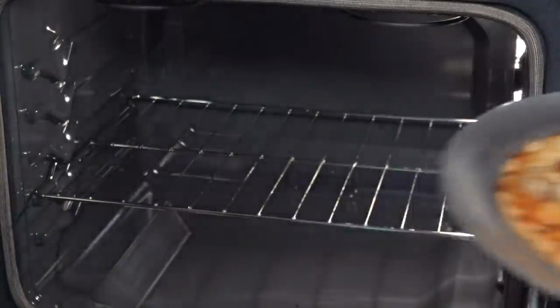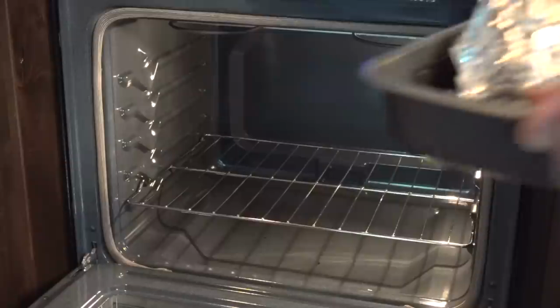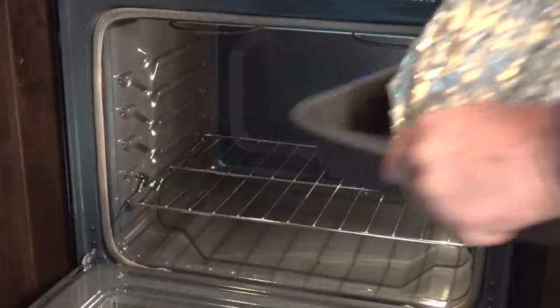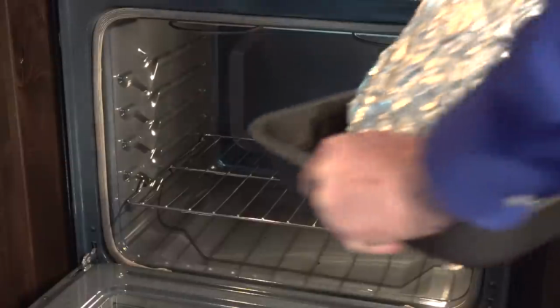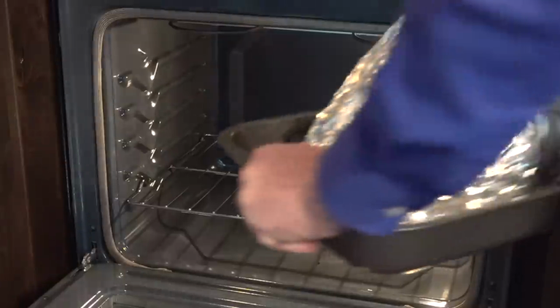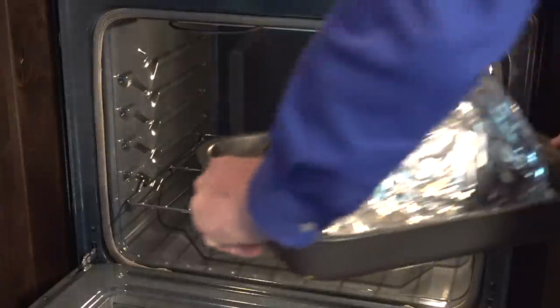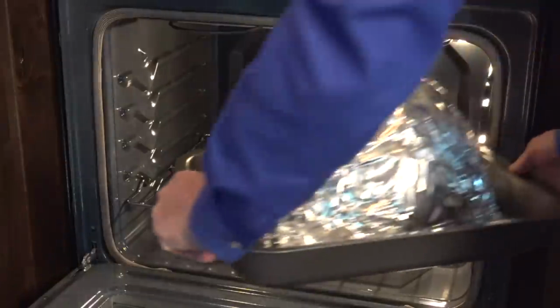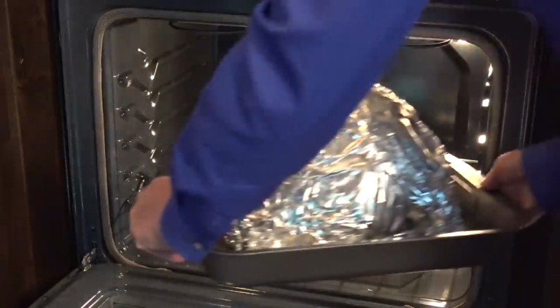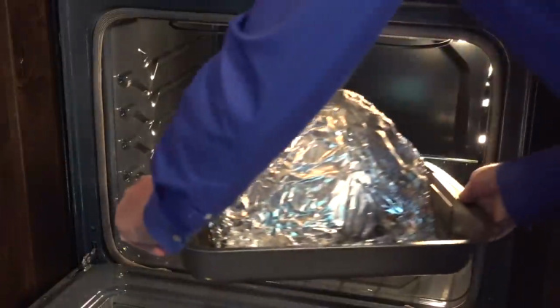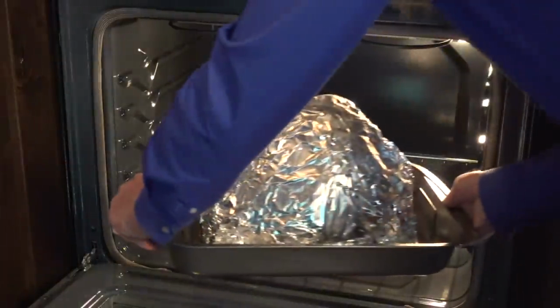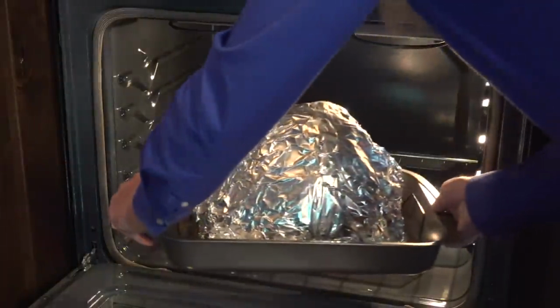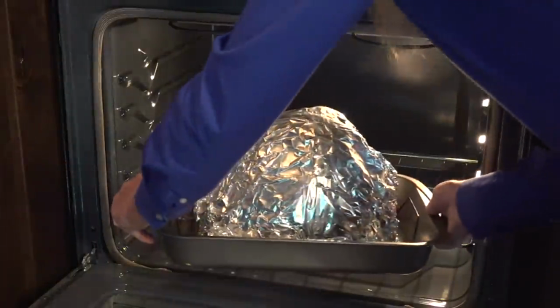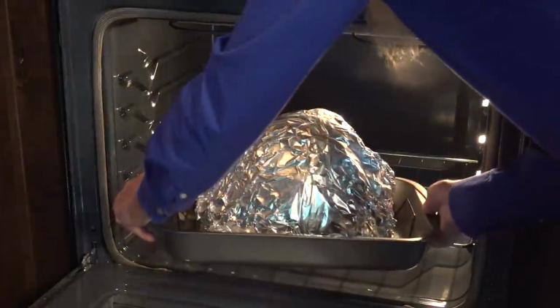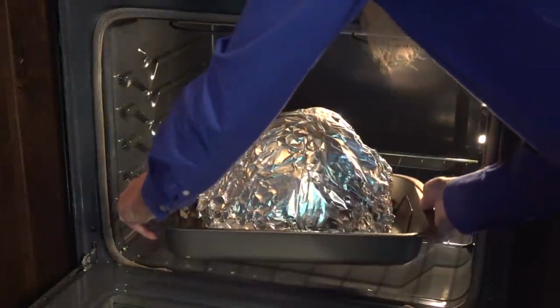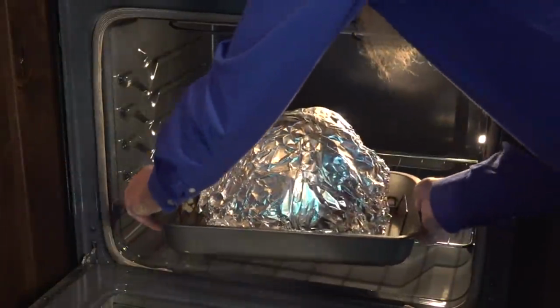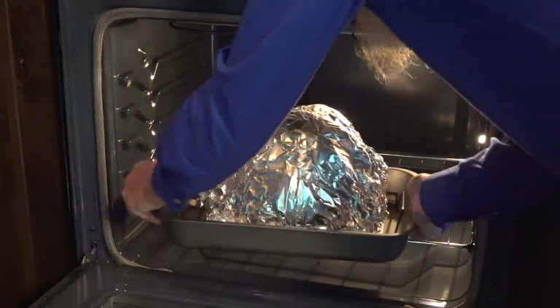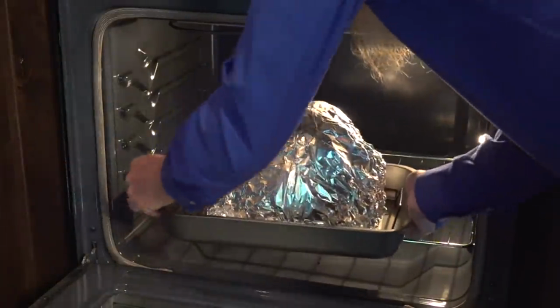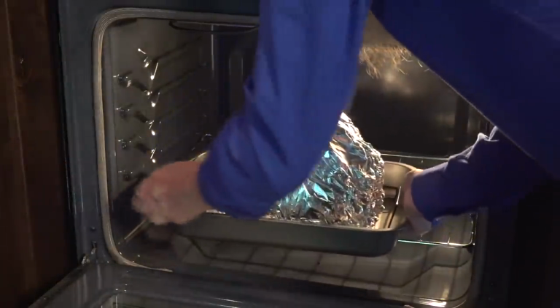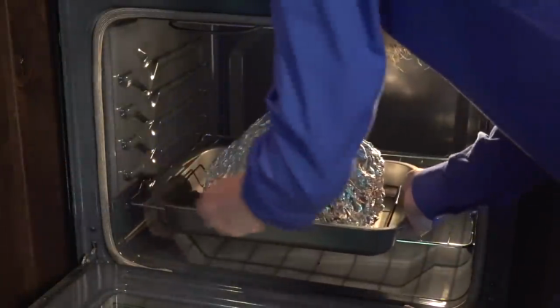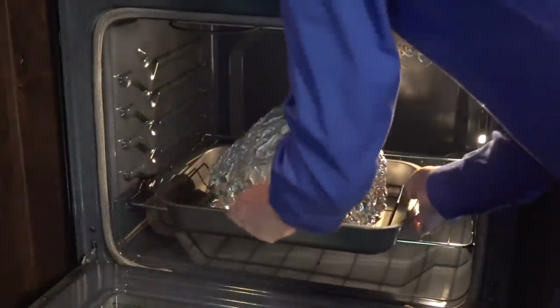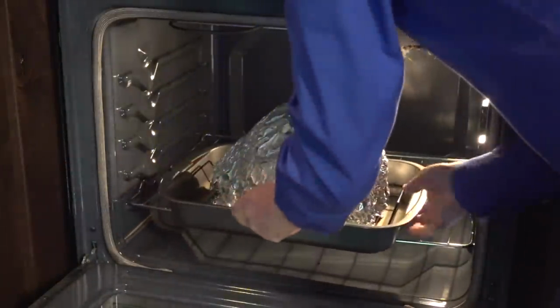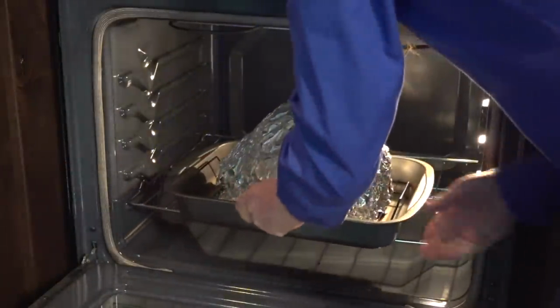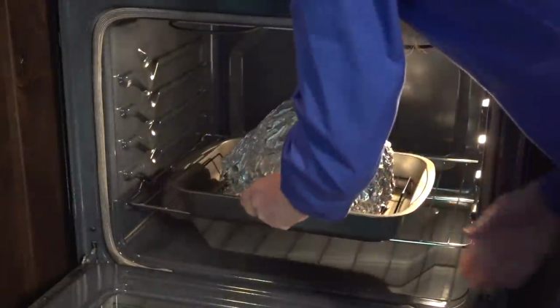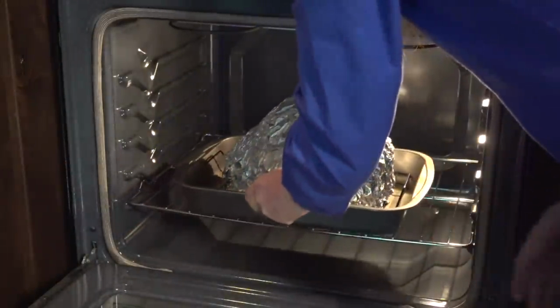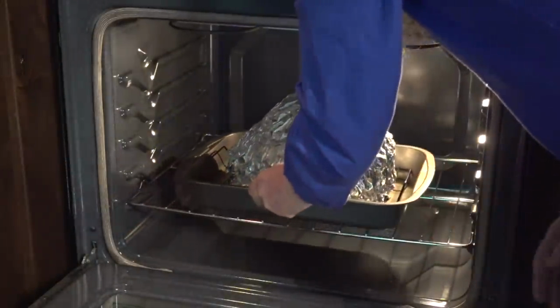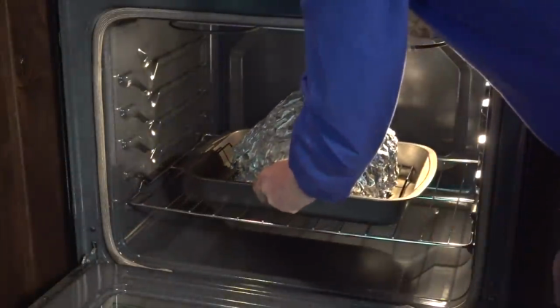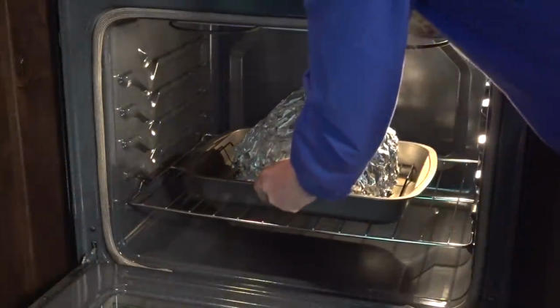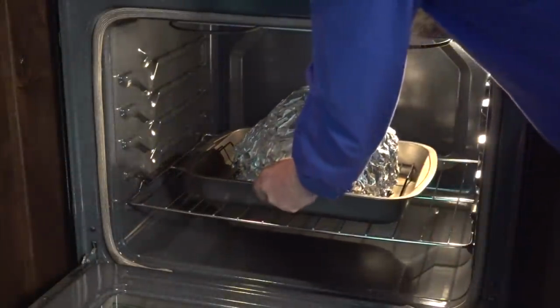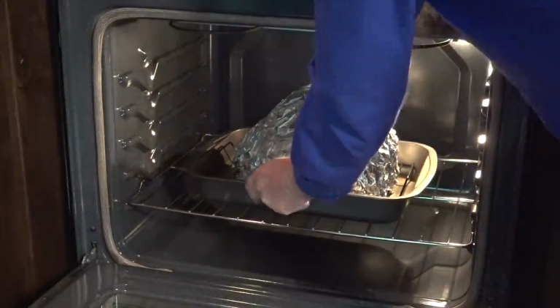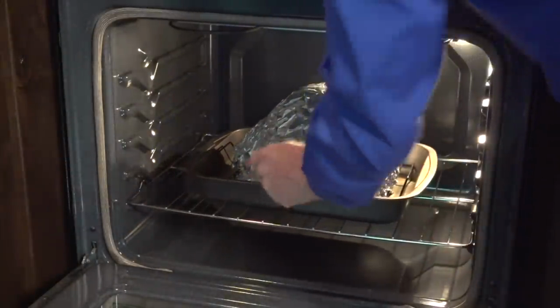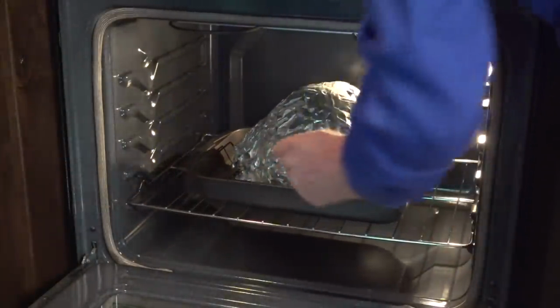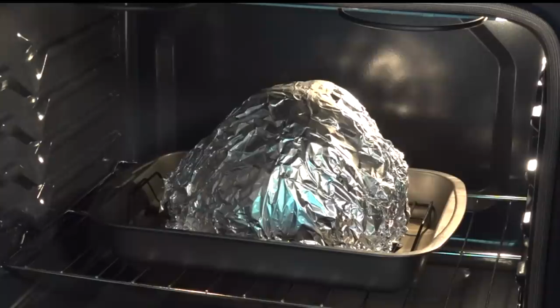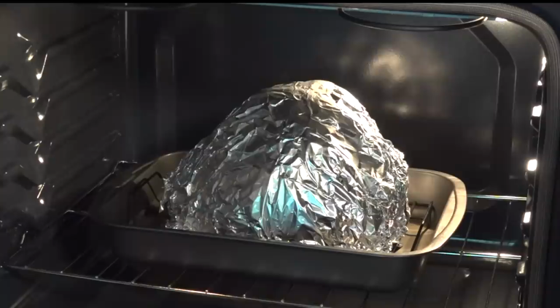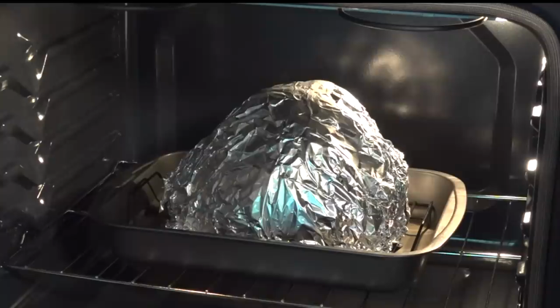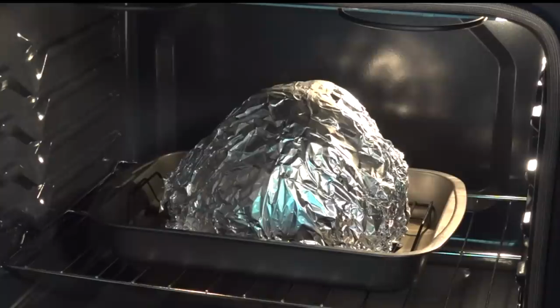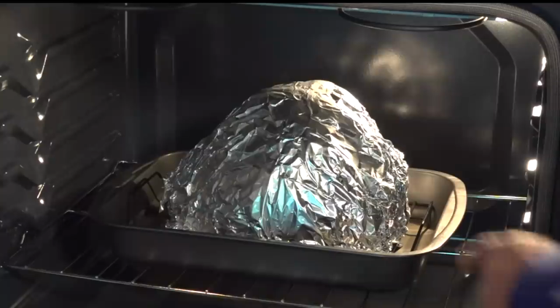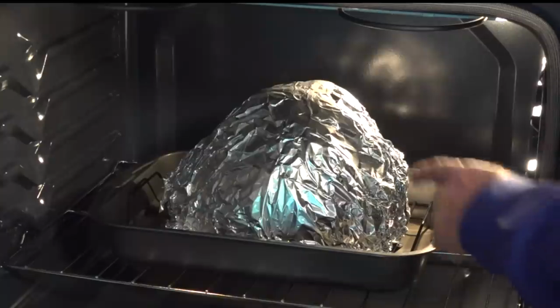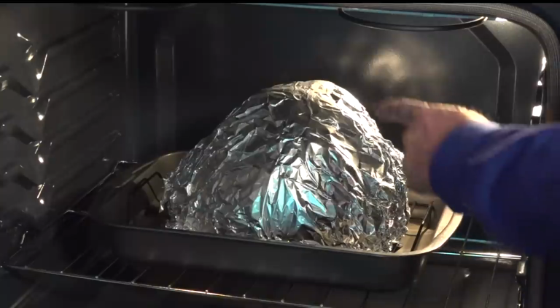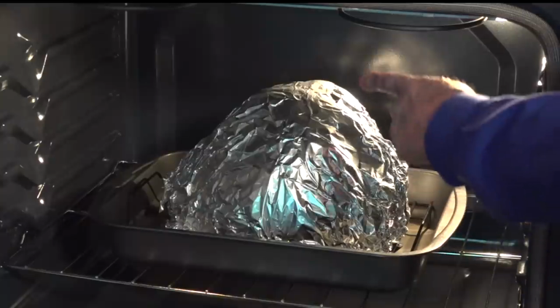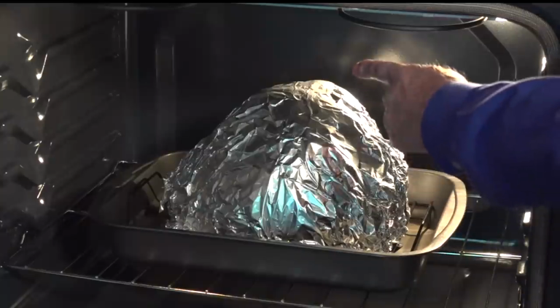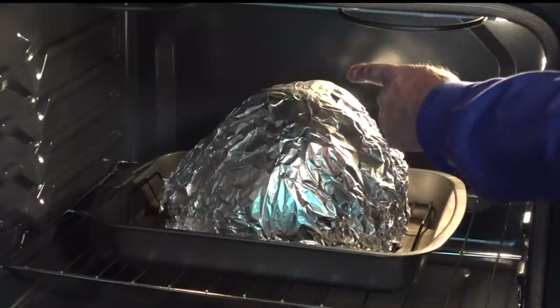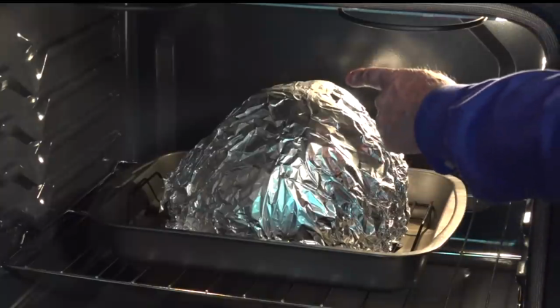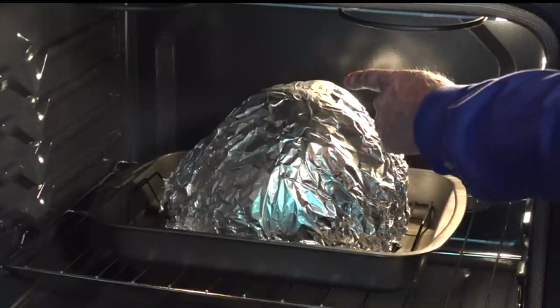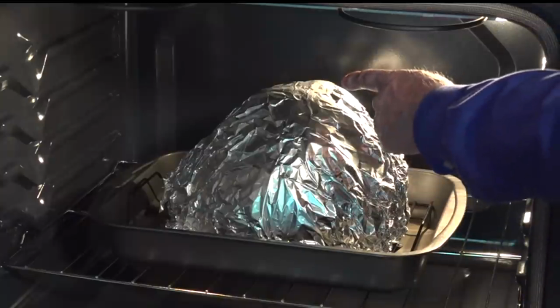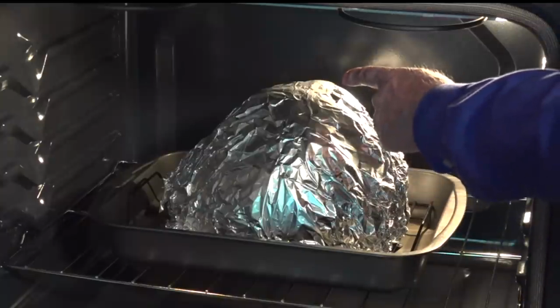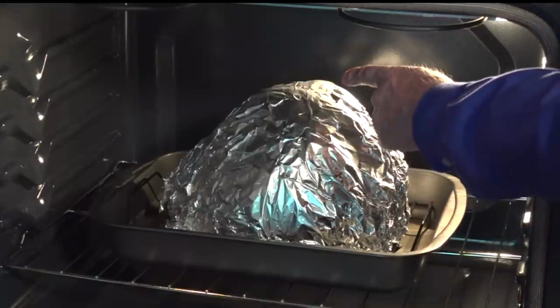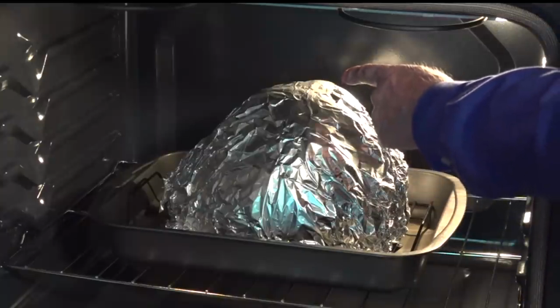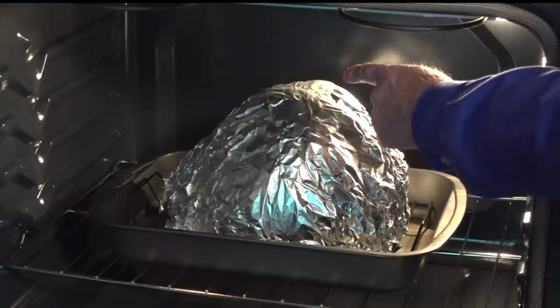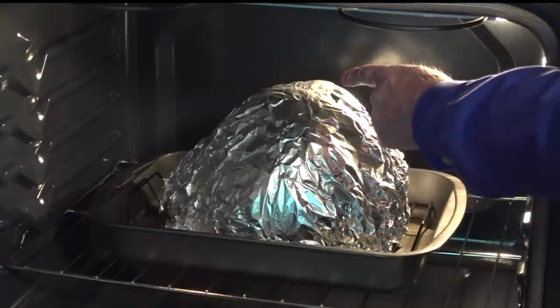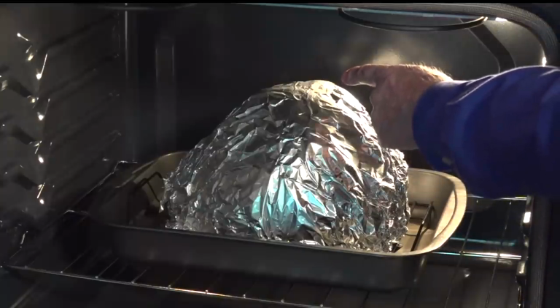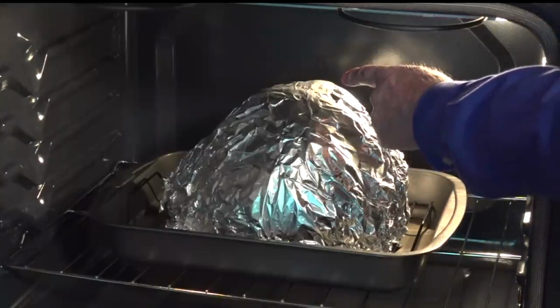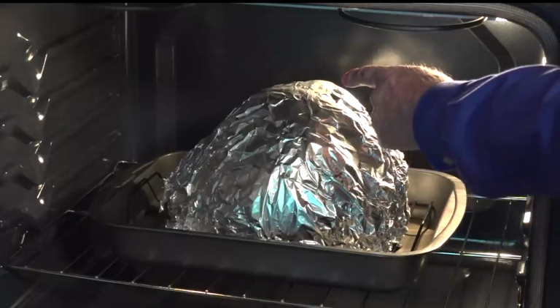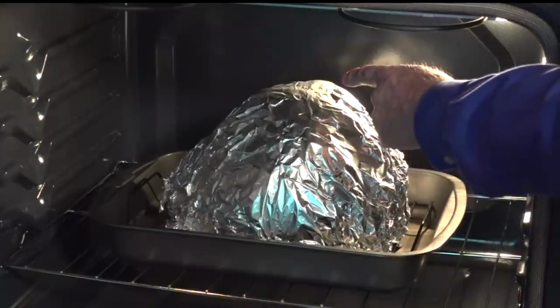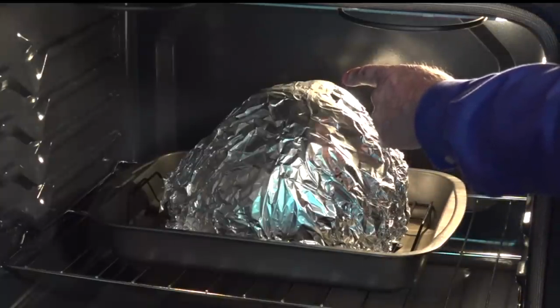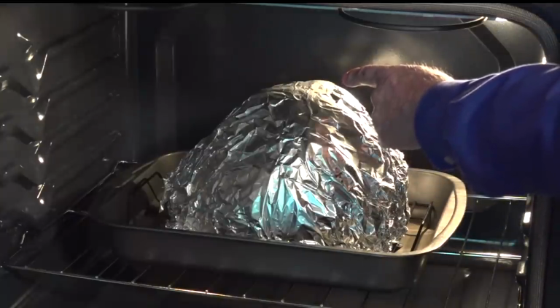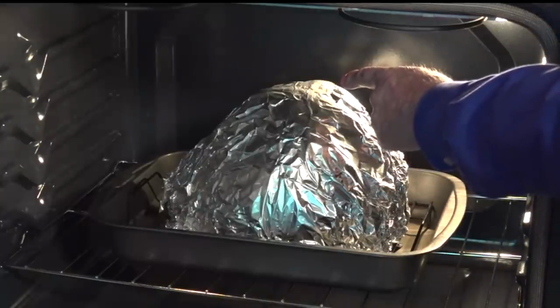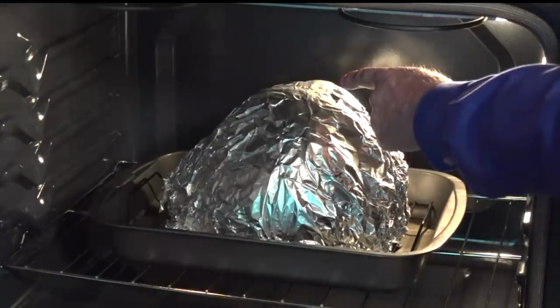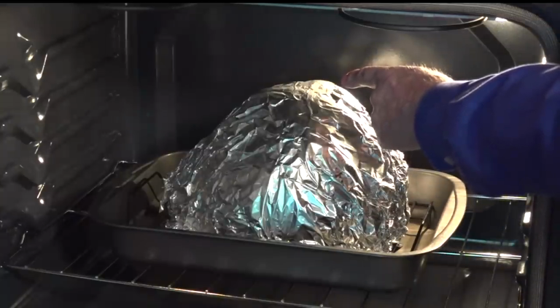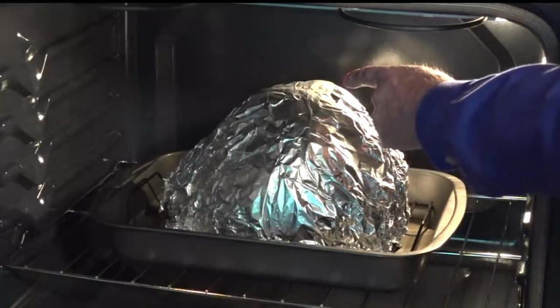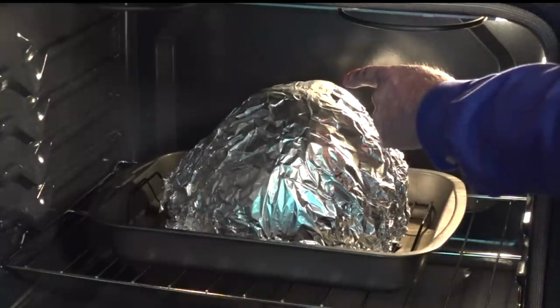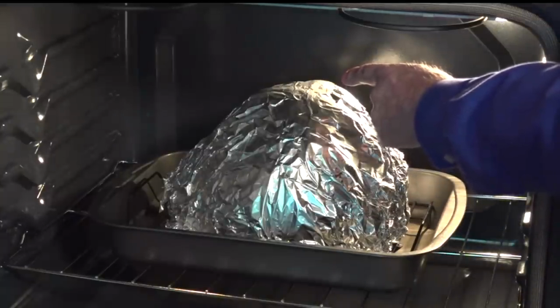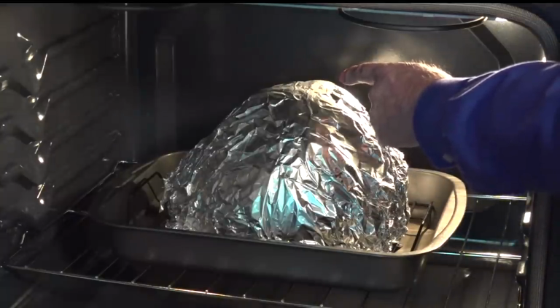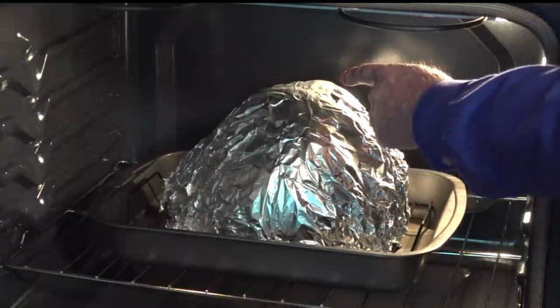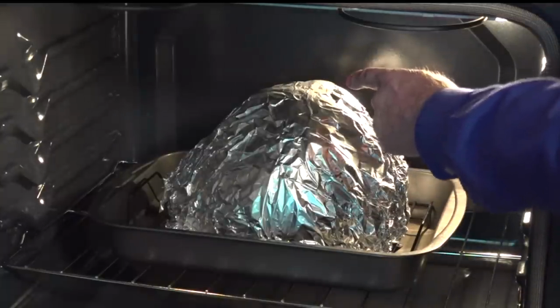If you're roasting a turkey or a large cut of meat, use a lower rack that puts the top near the middle of the oven for even baking.